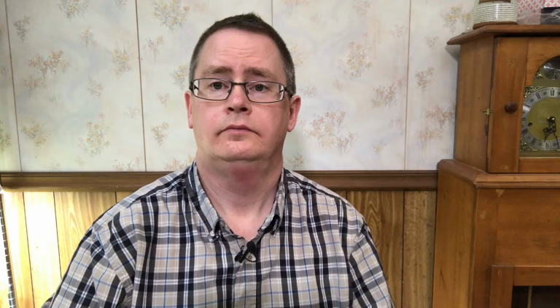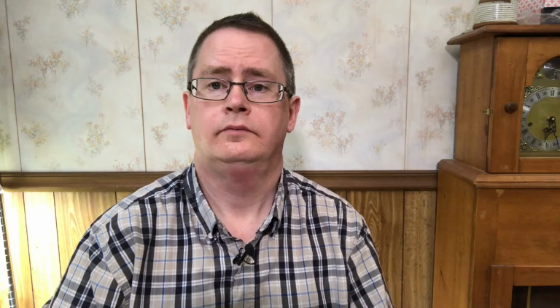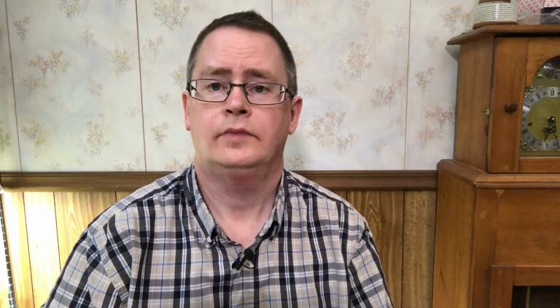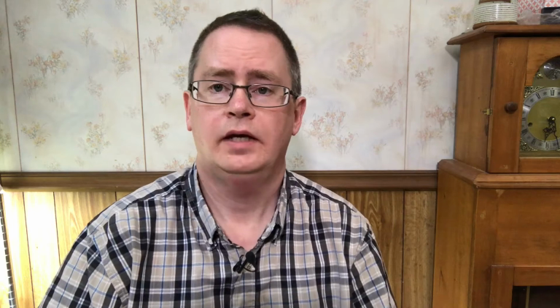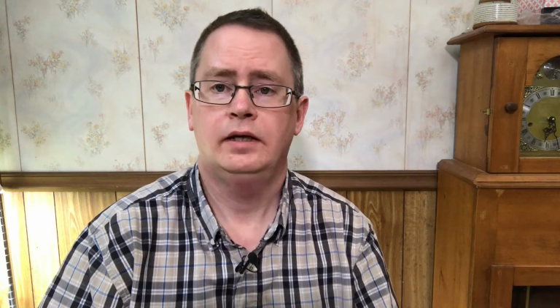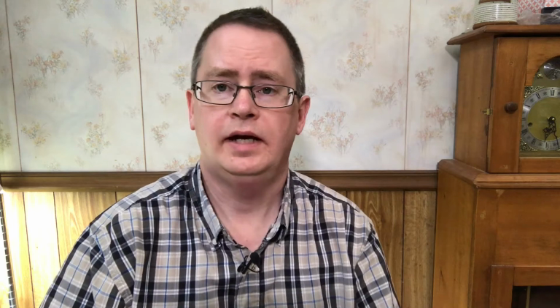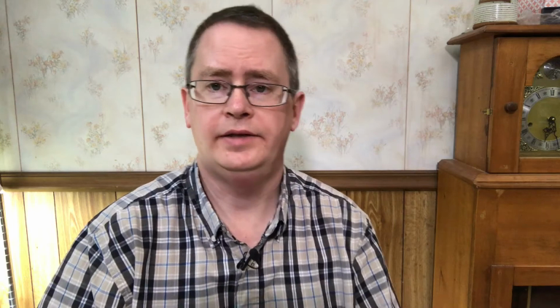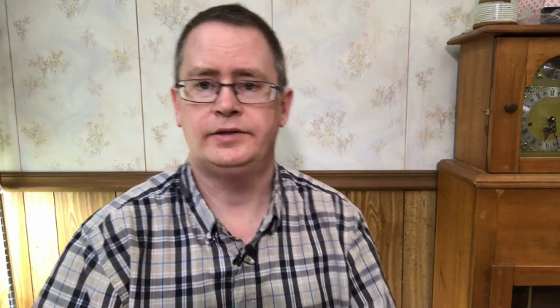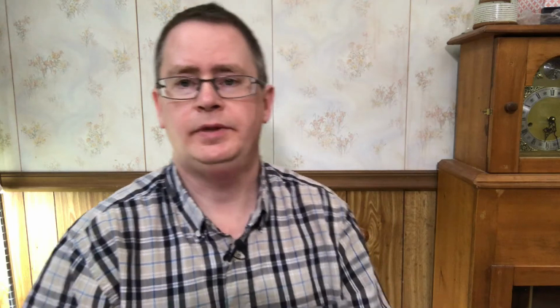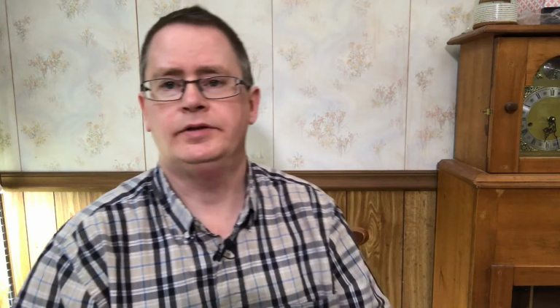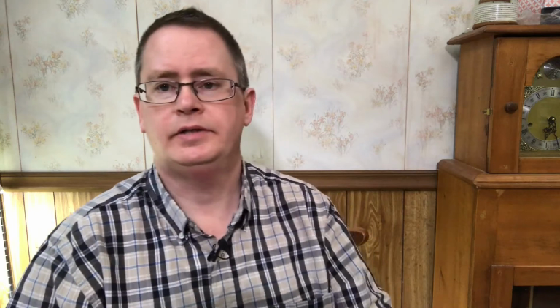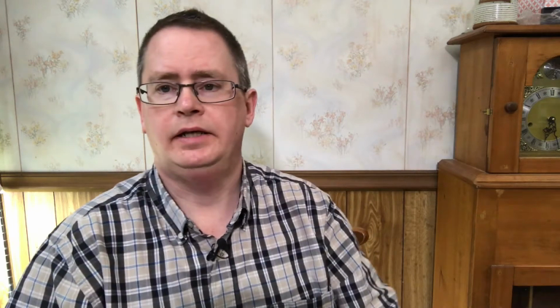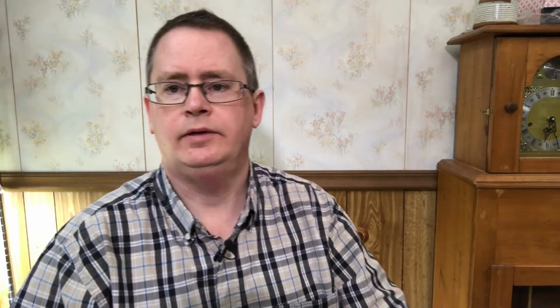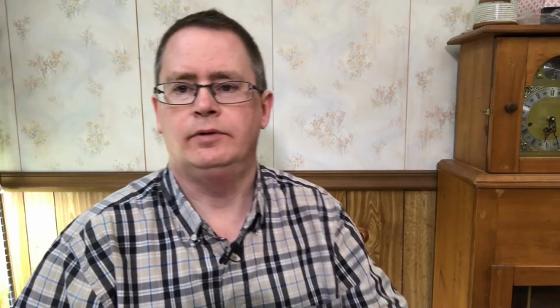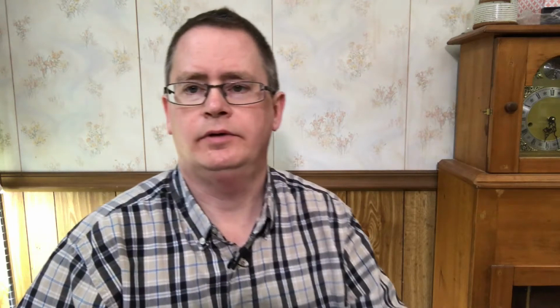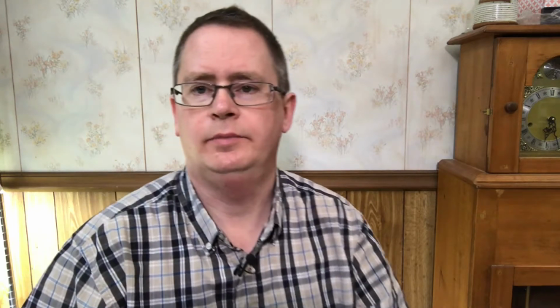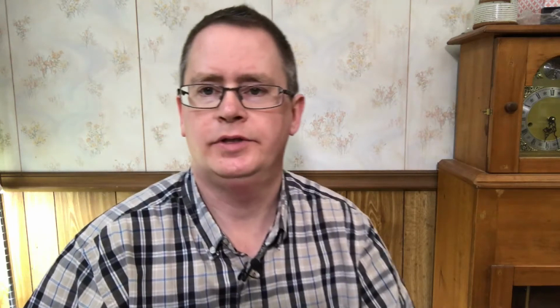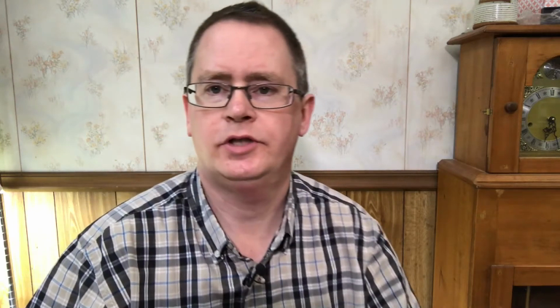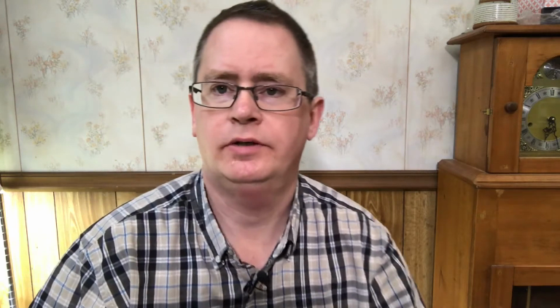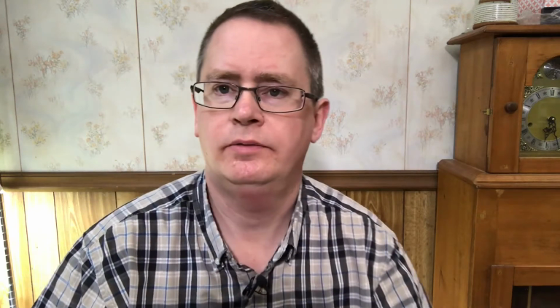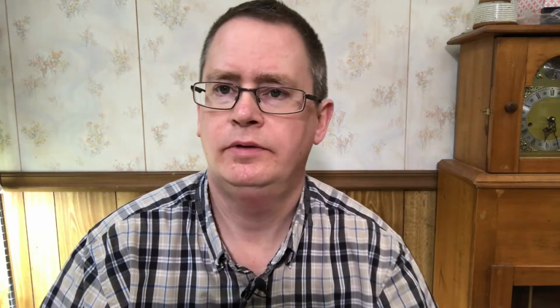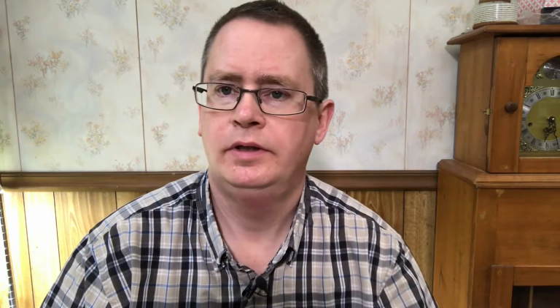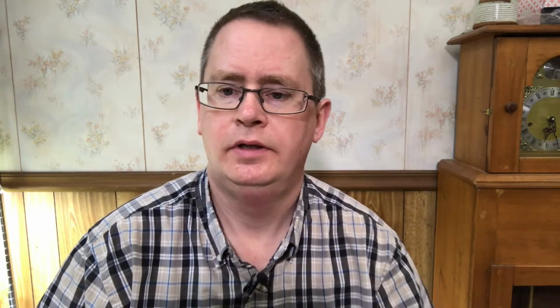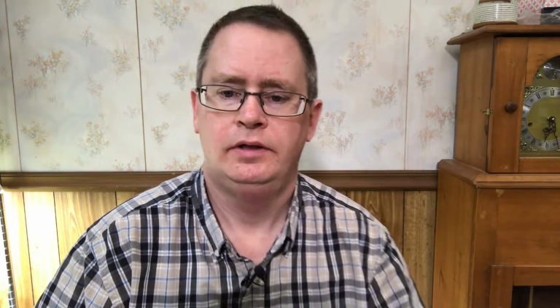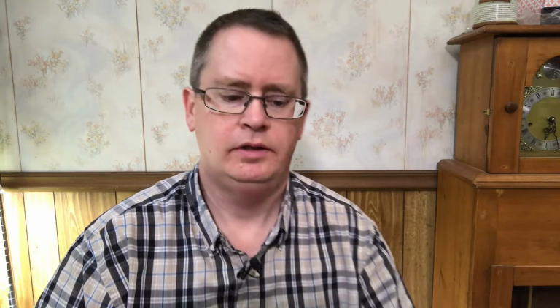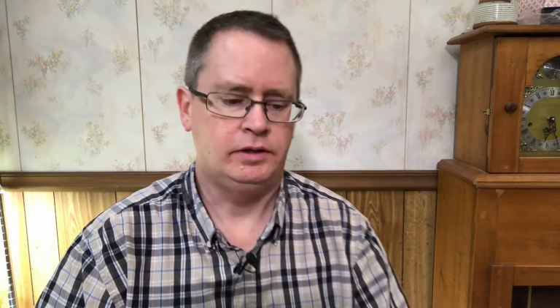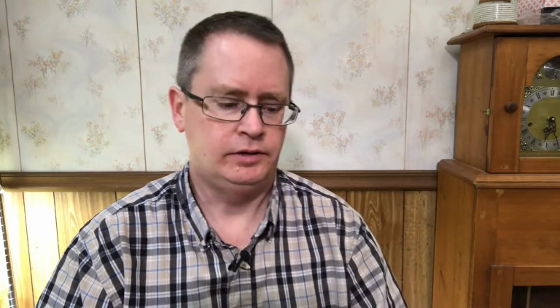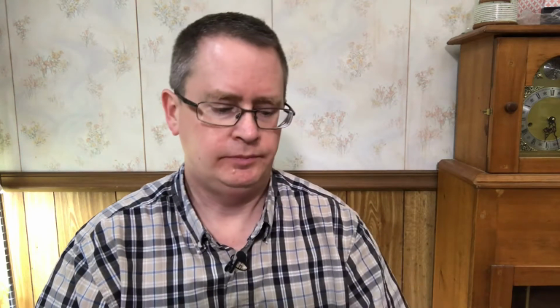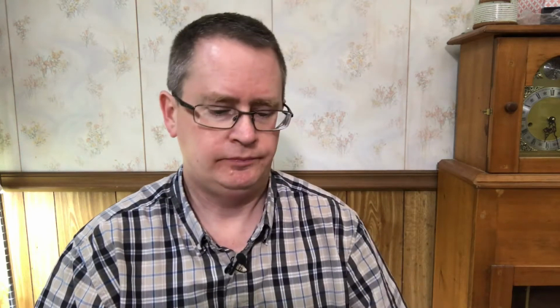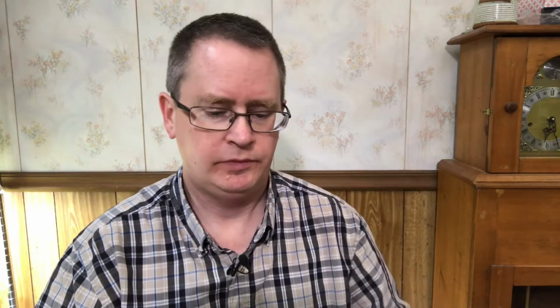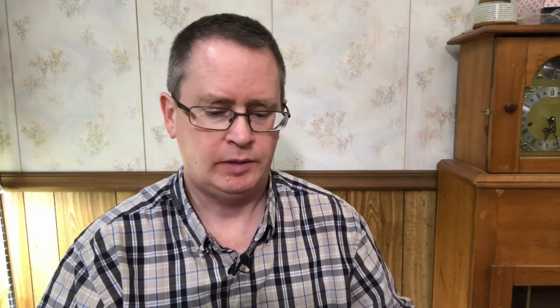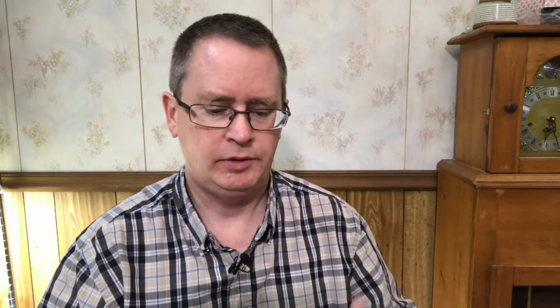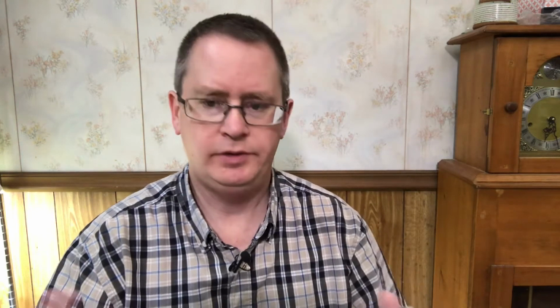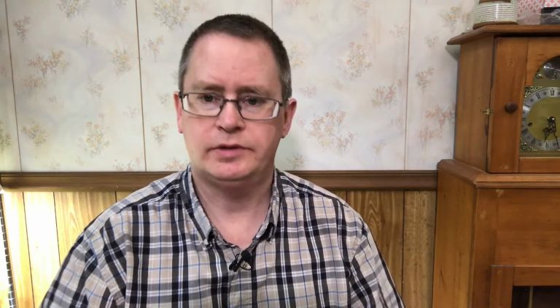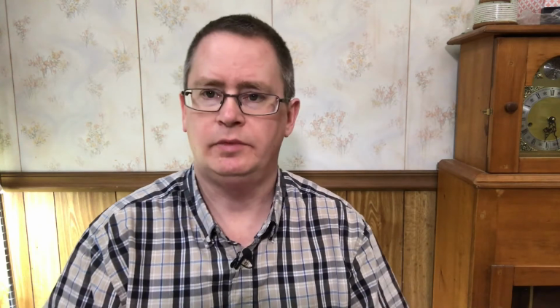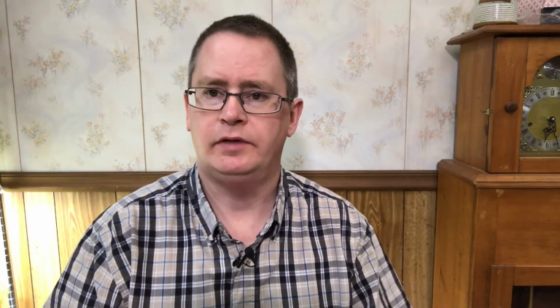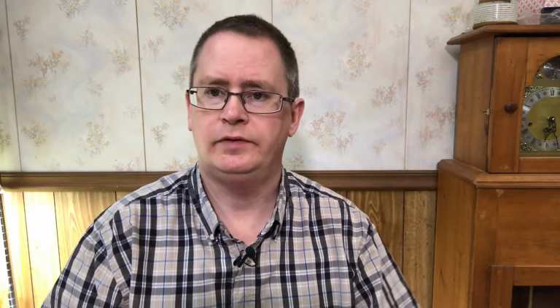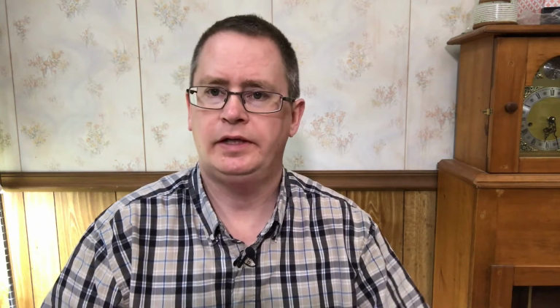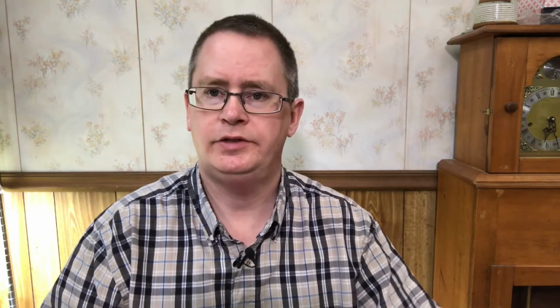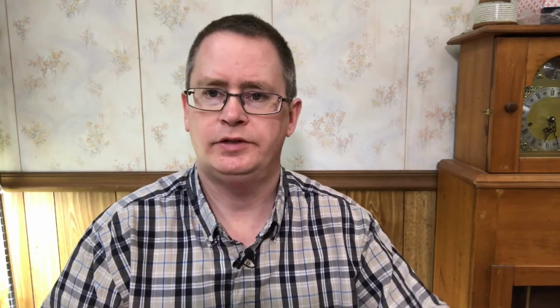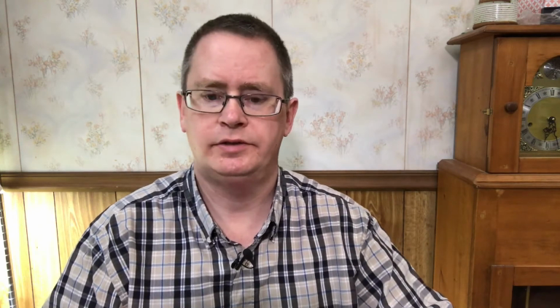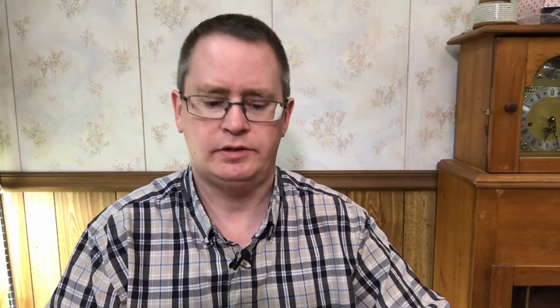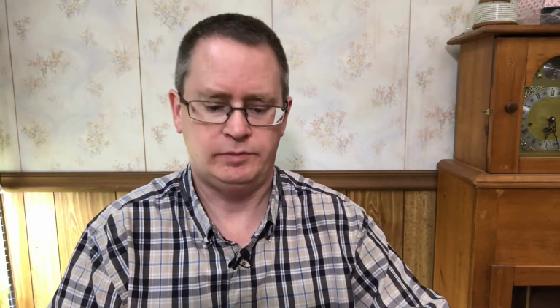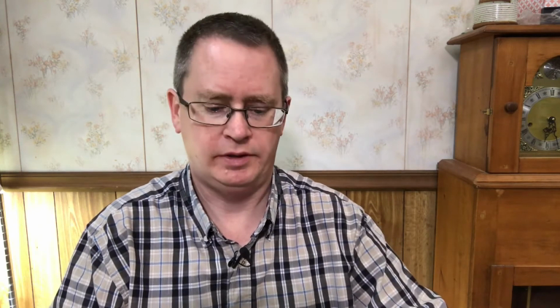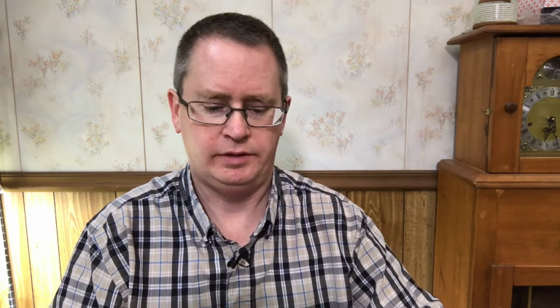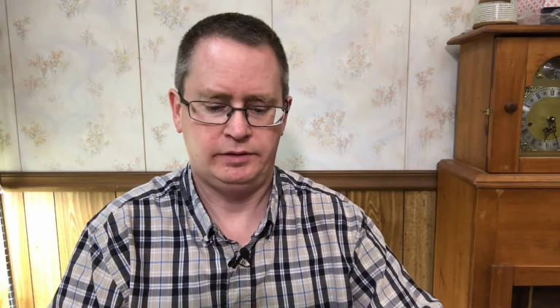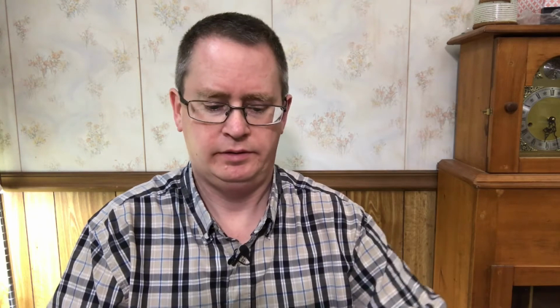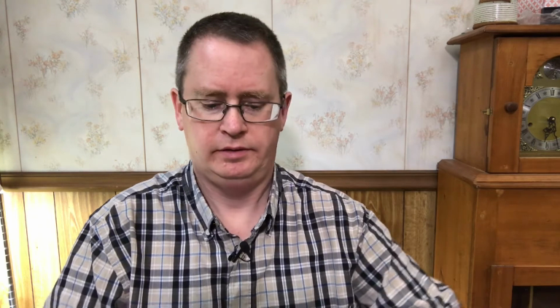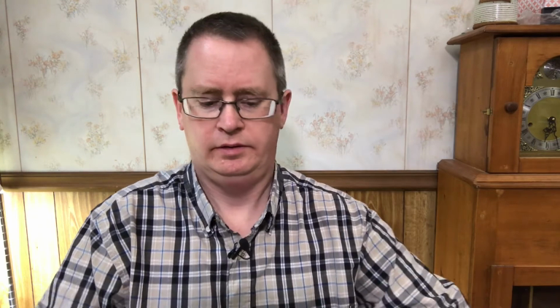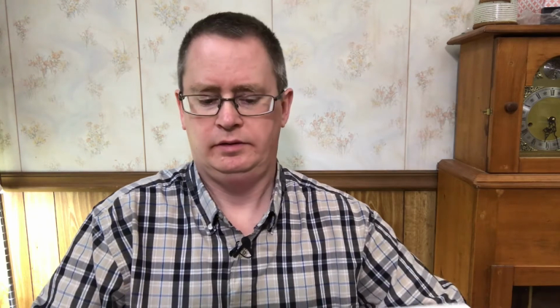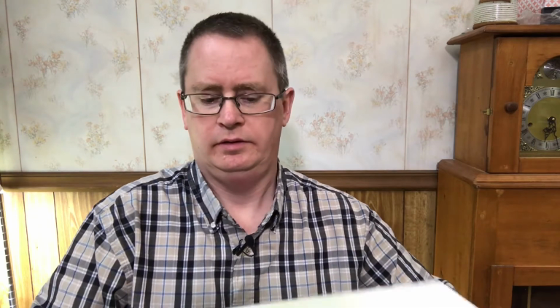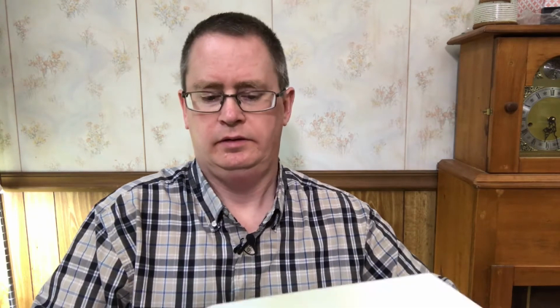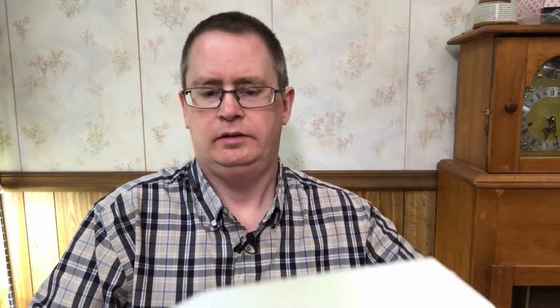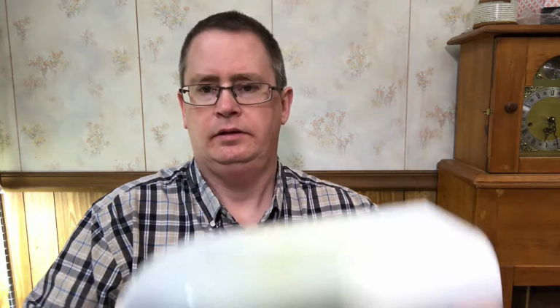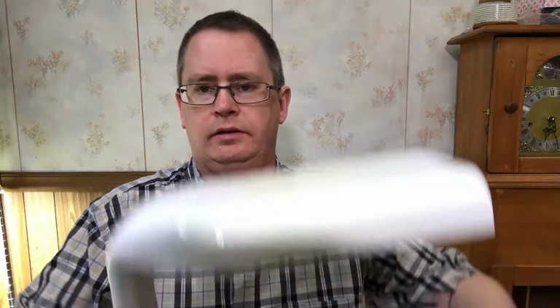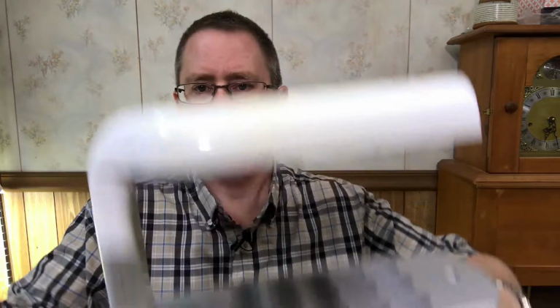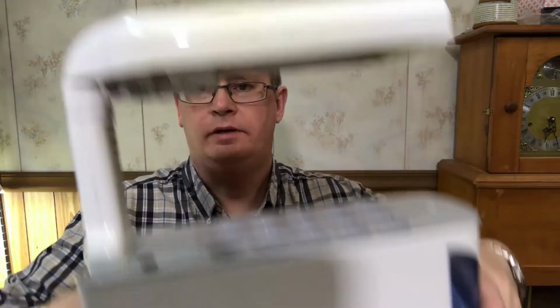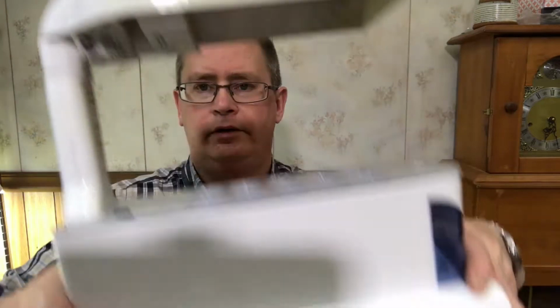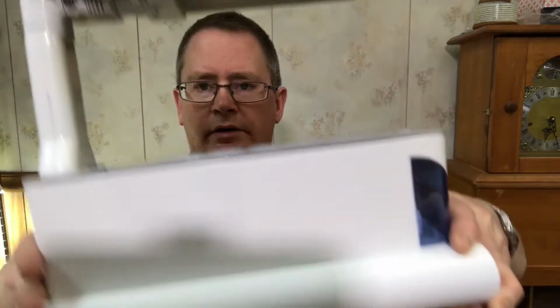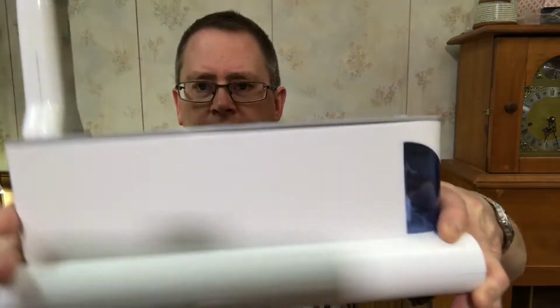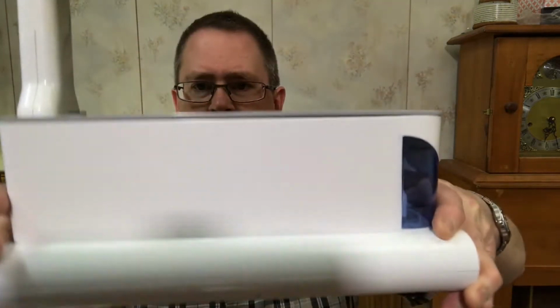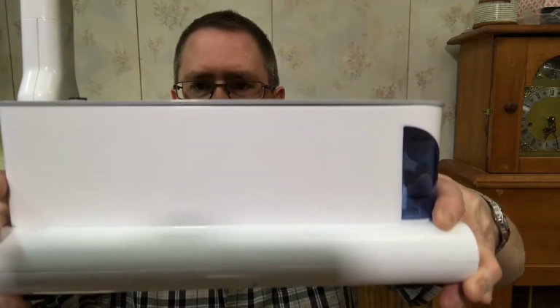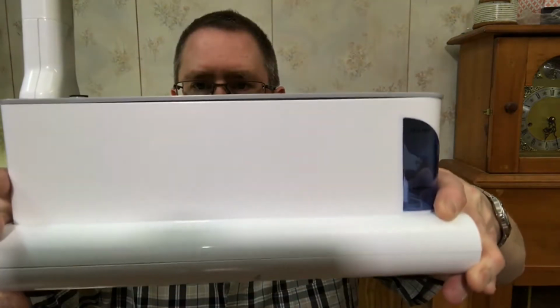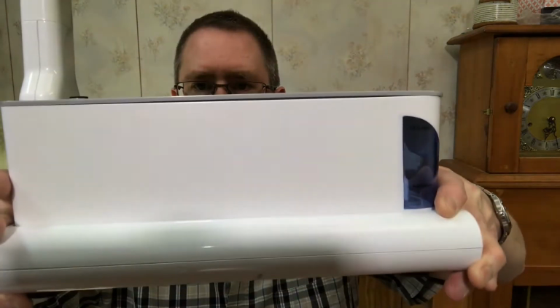Hi, this is Peter Stanley, welcome to my channel. I want to do some modifications to my Aerogarden Sprout.